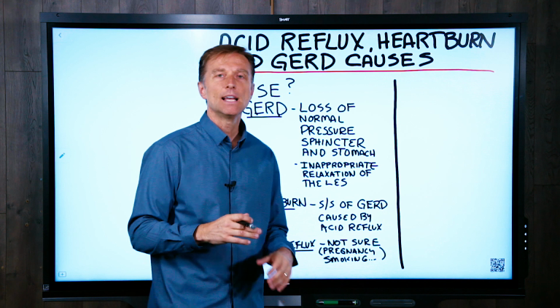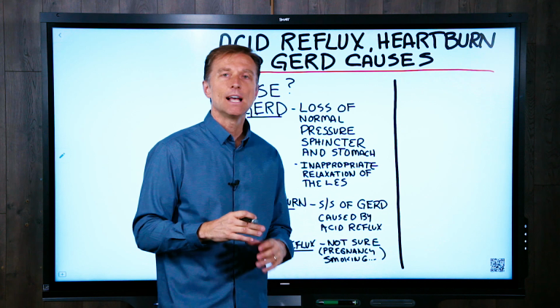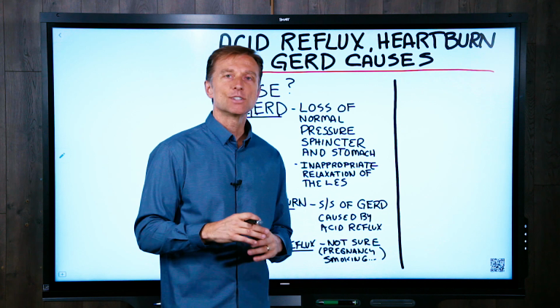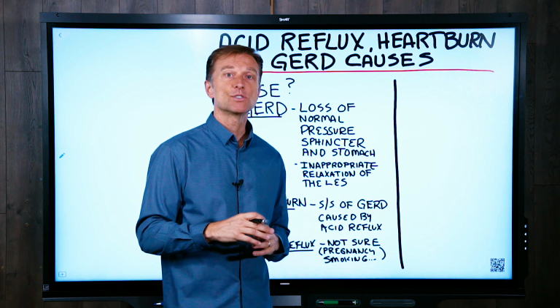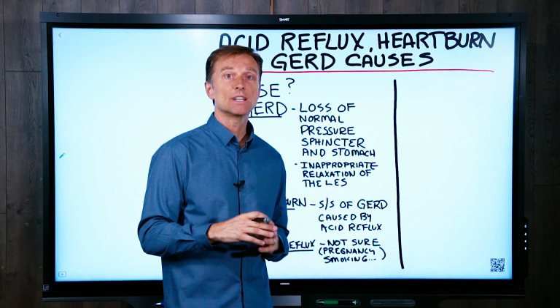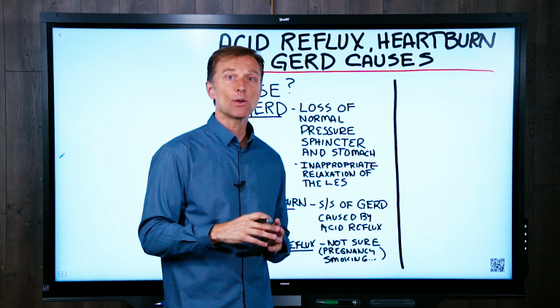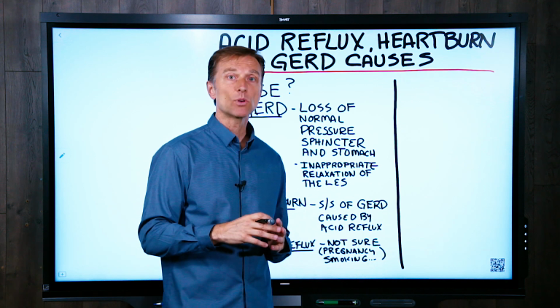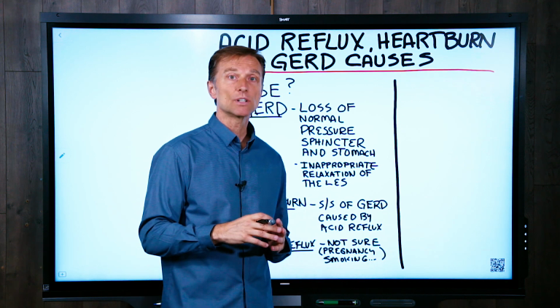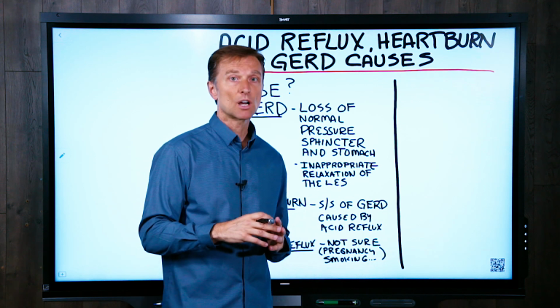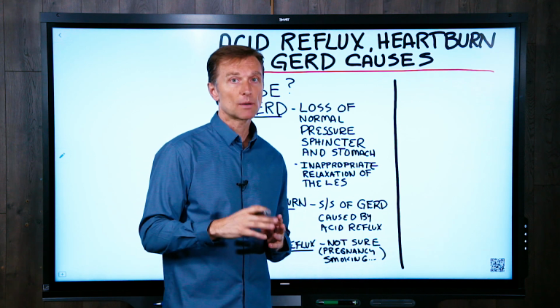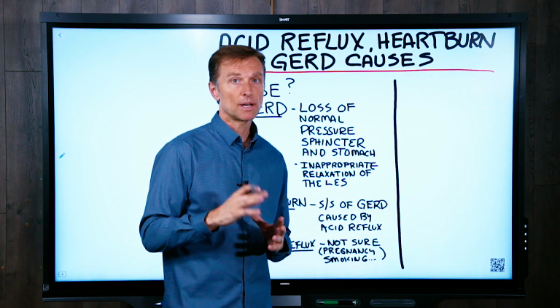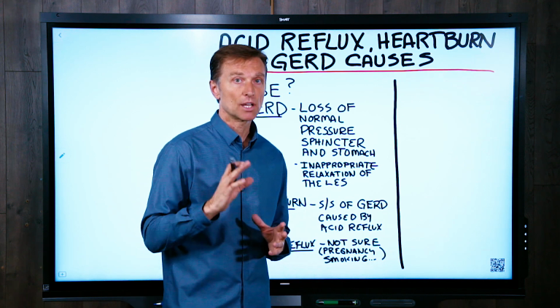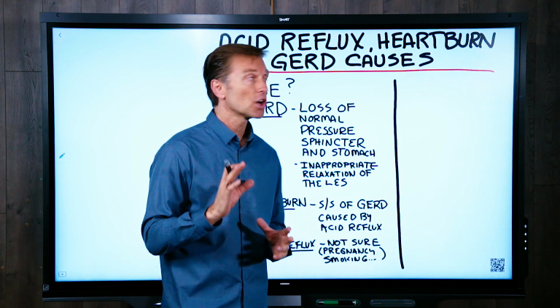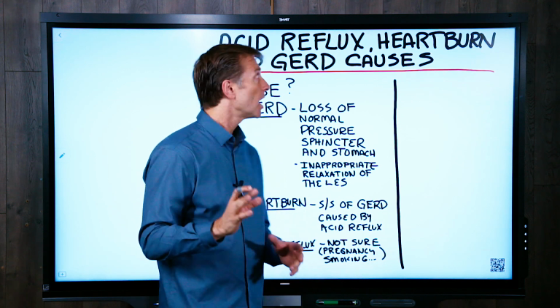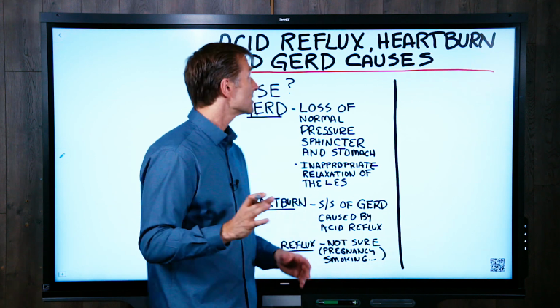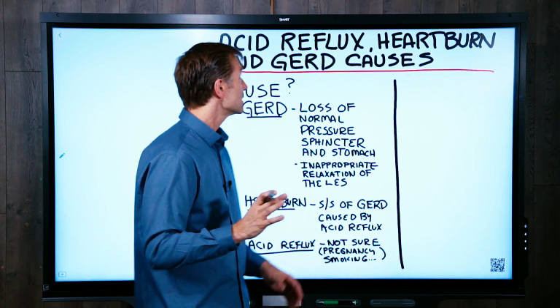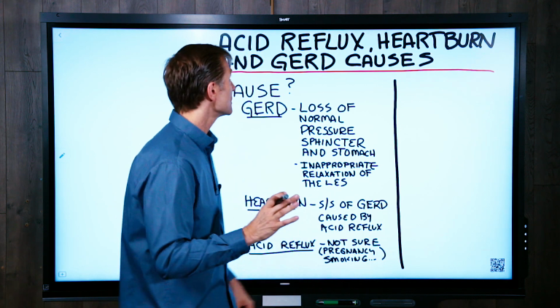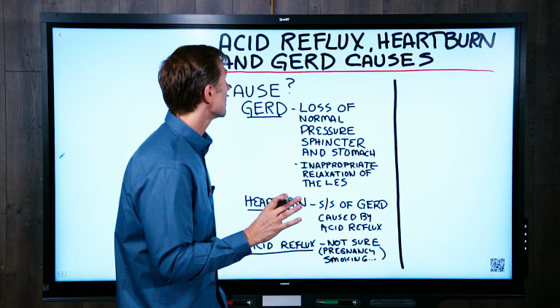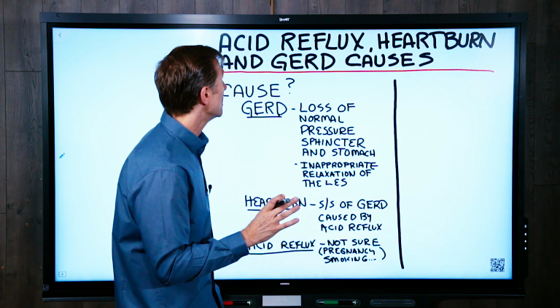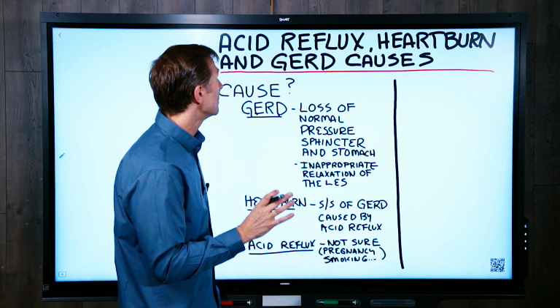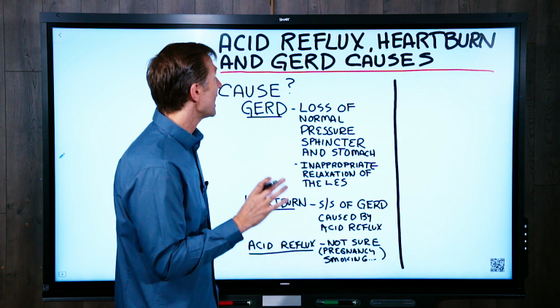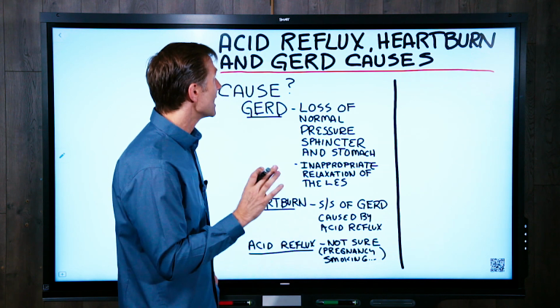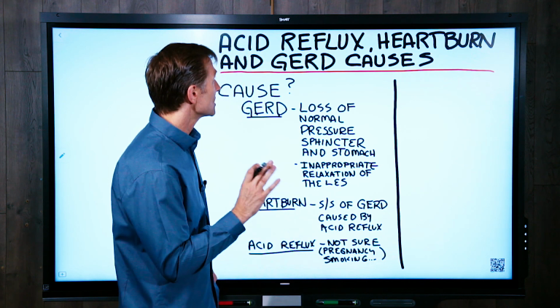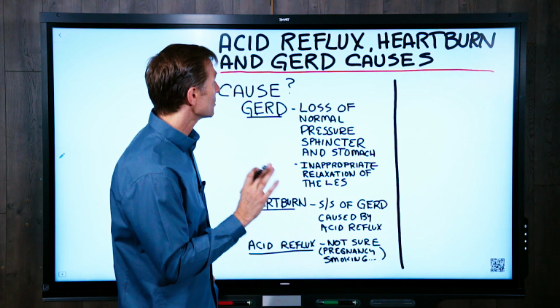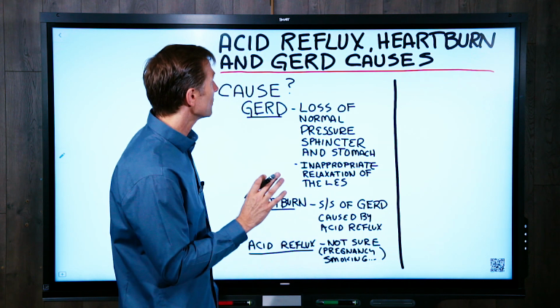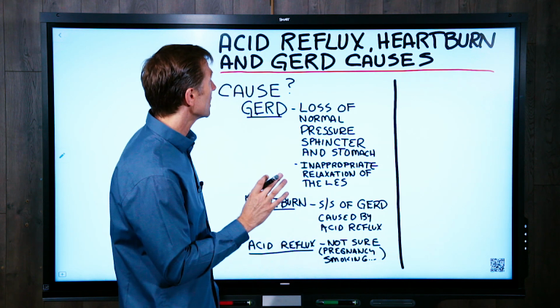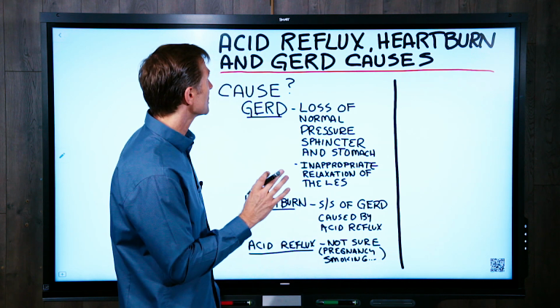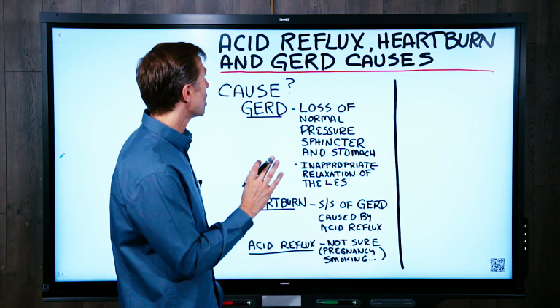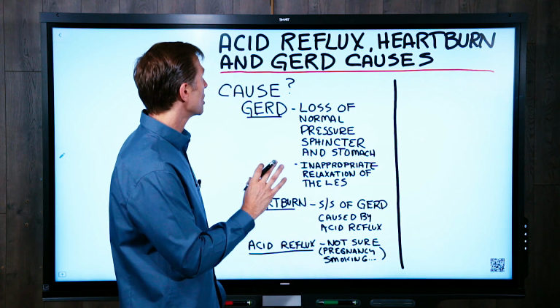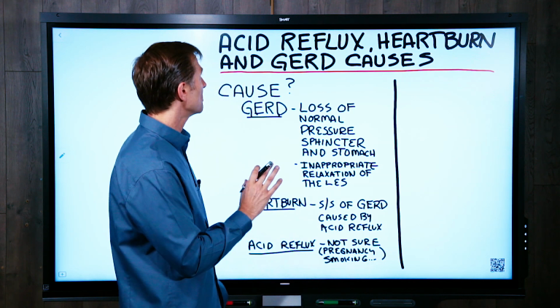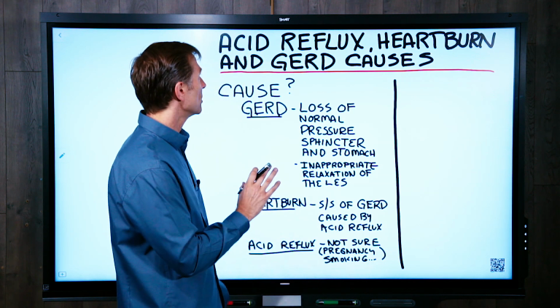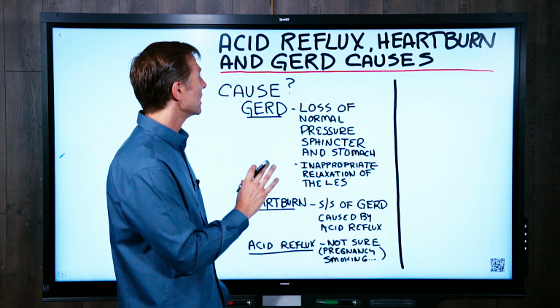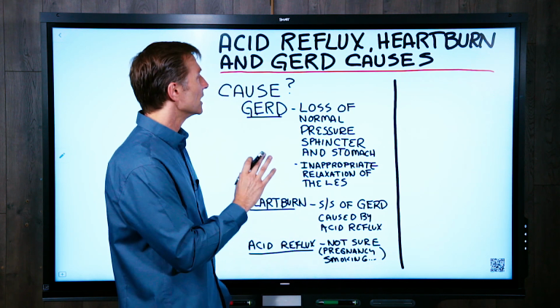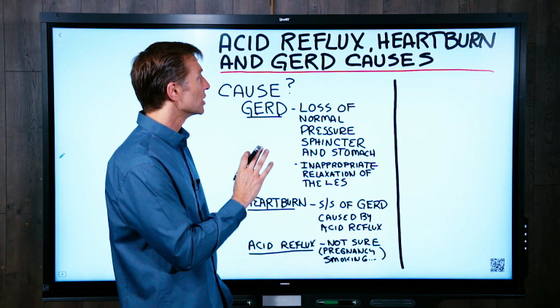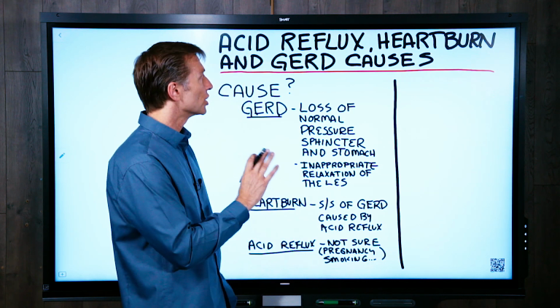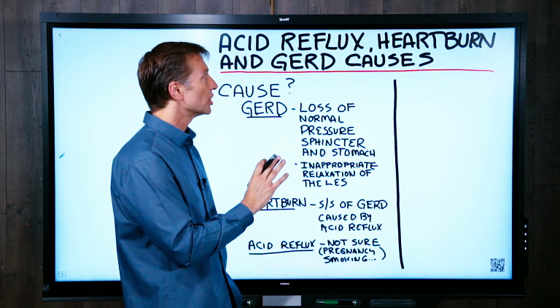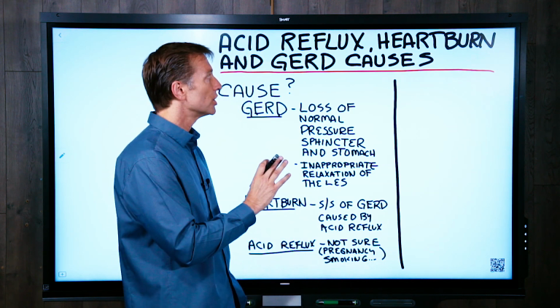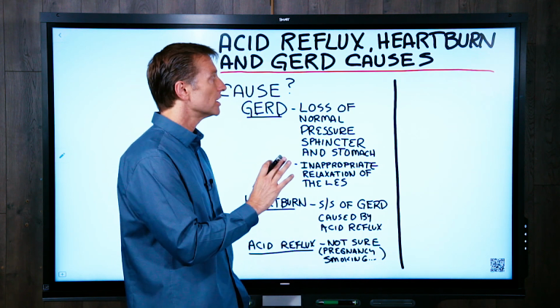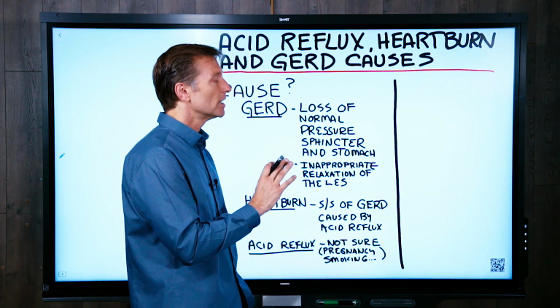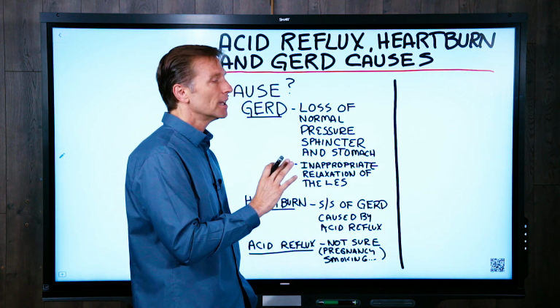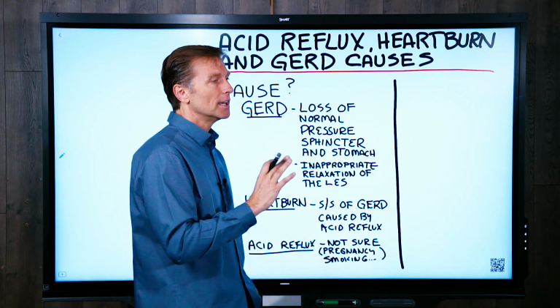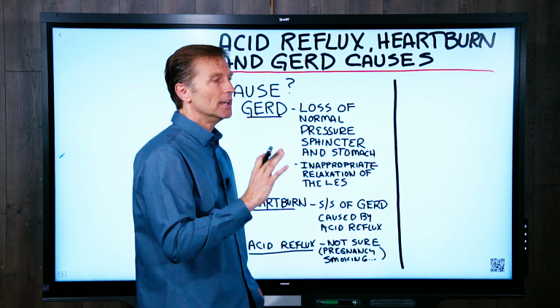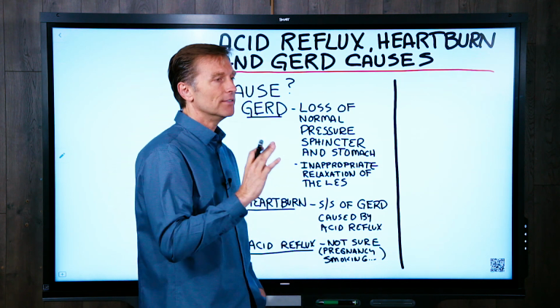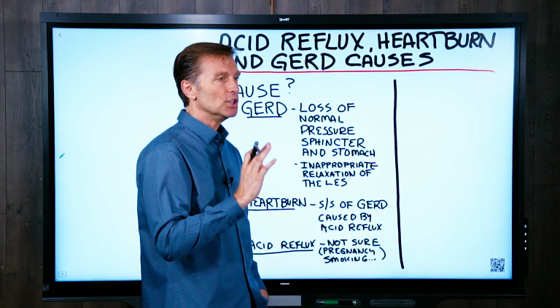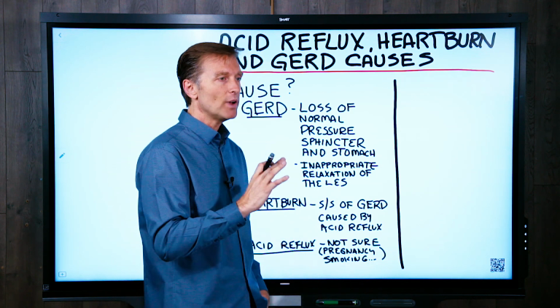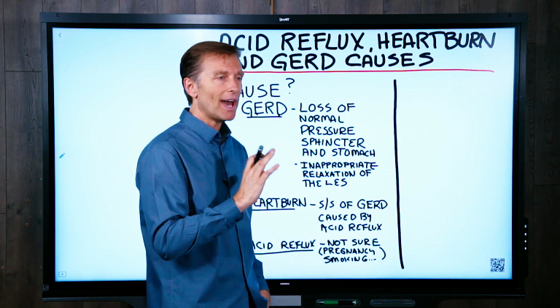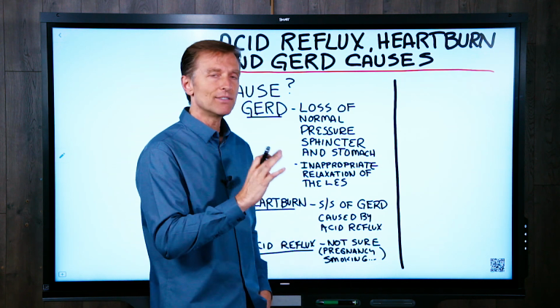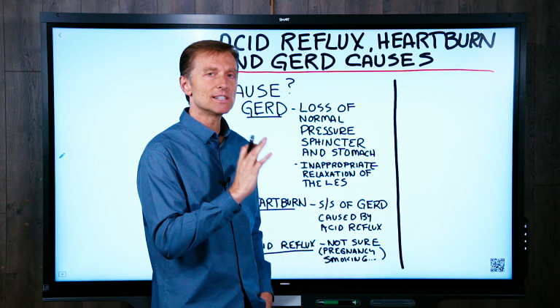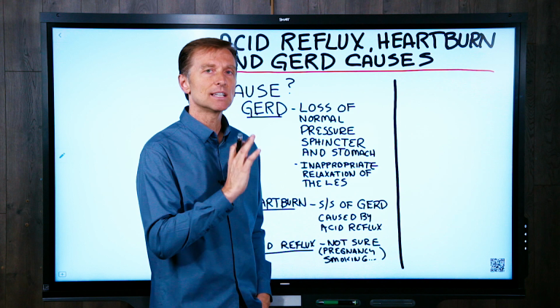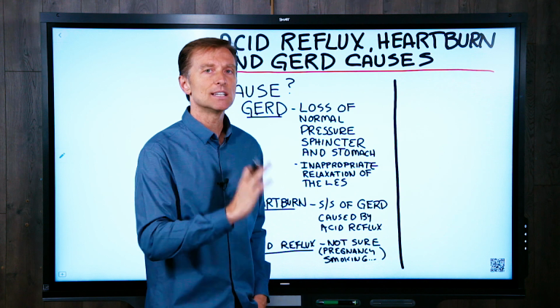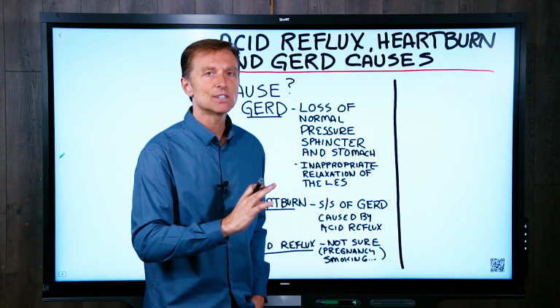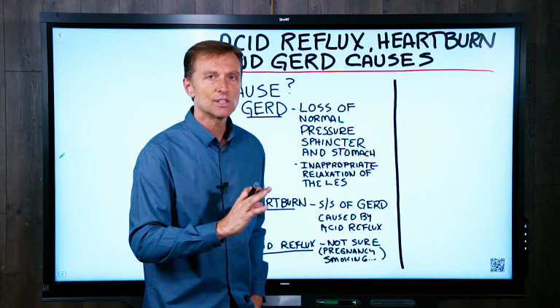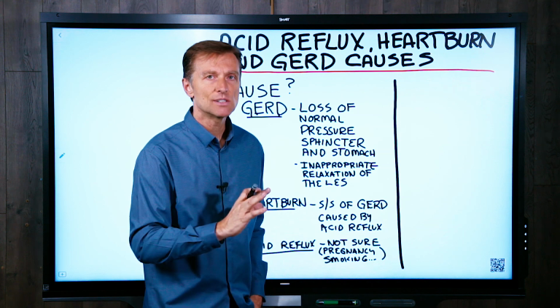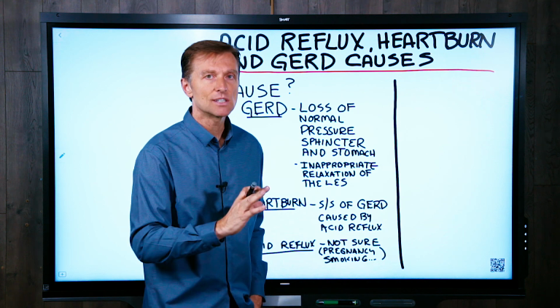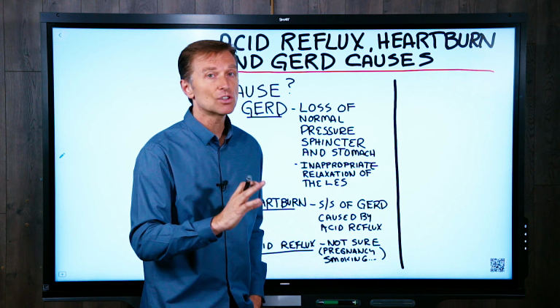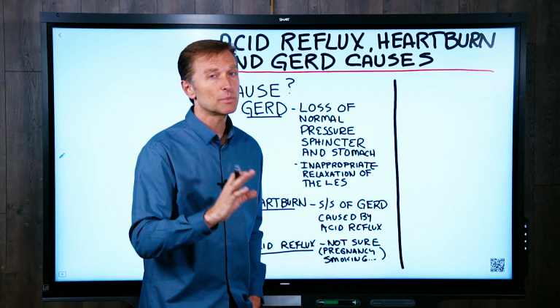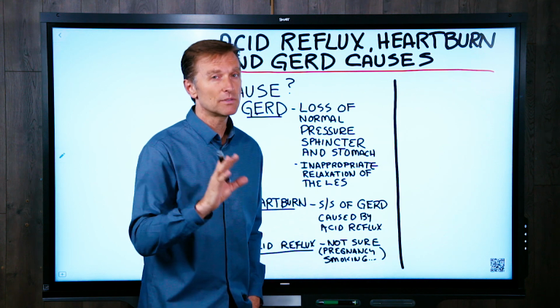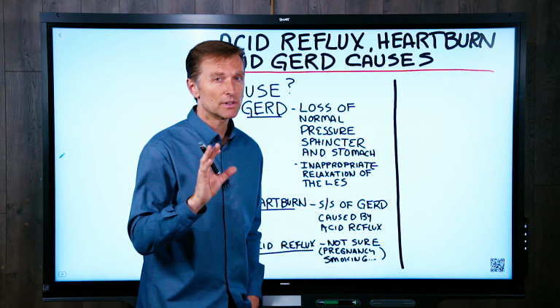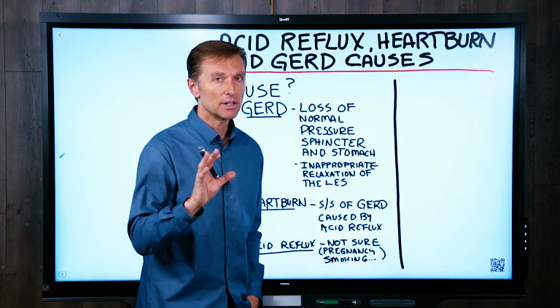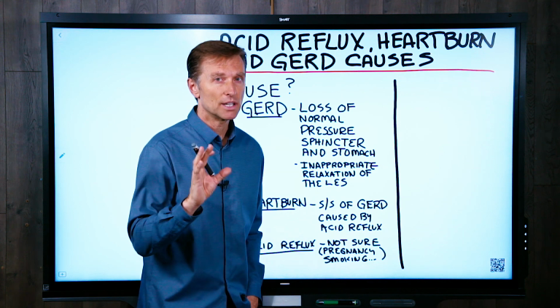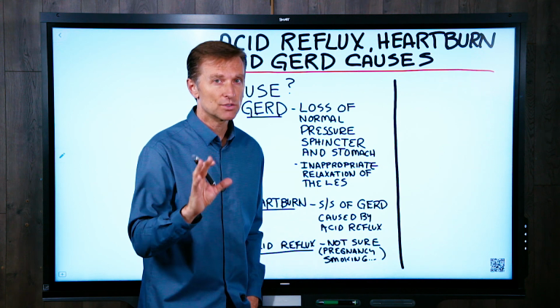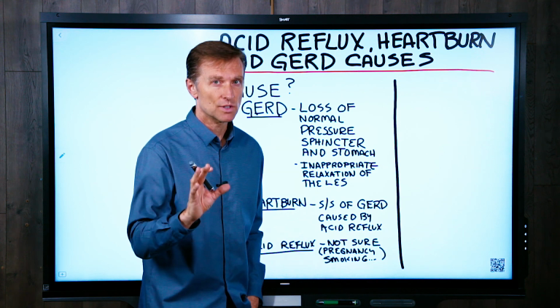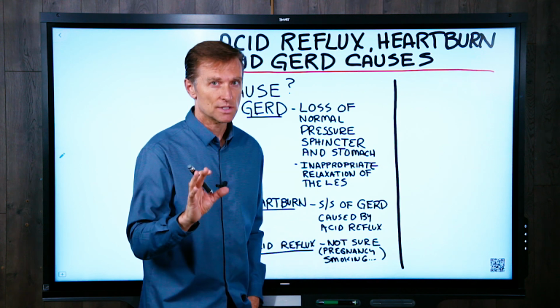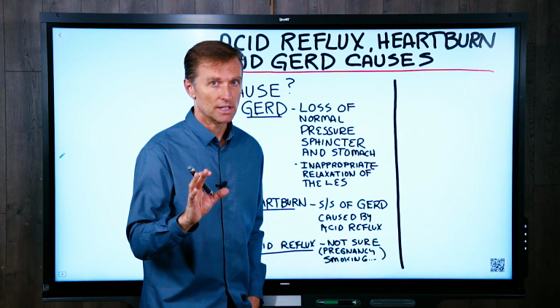Today we're going to talk about the causes of acid reflux, heartburn, and GERD. If you have these conditions, this will be very interesting.